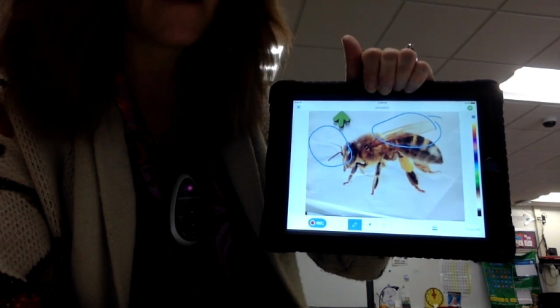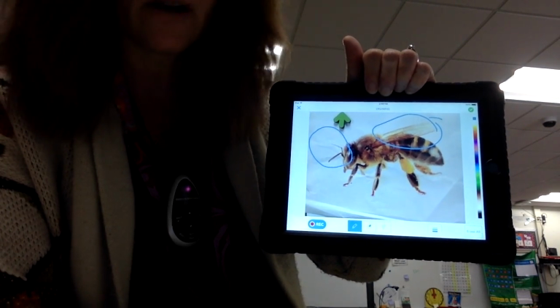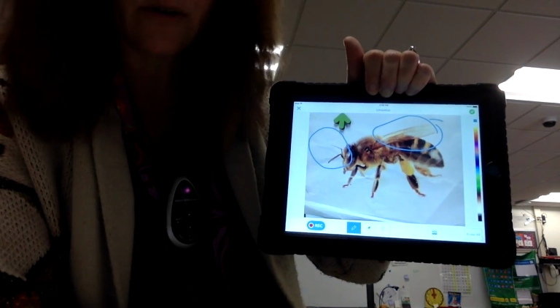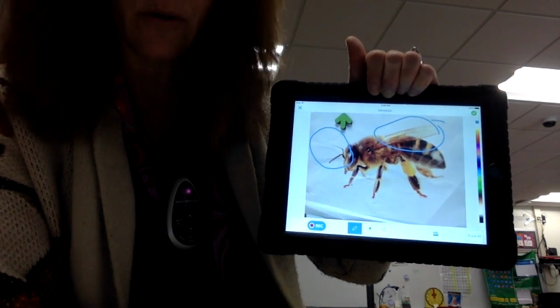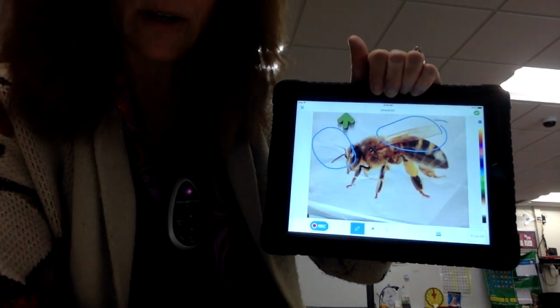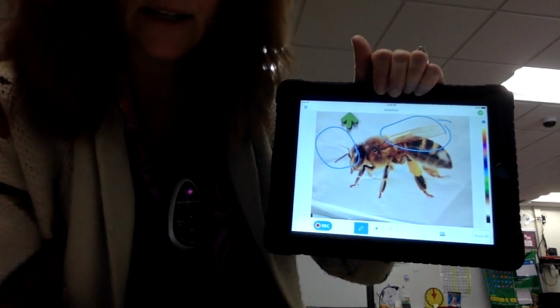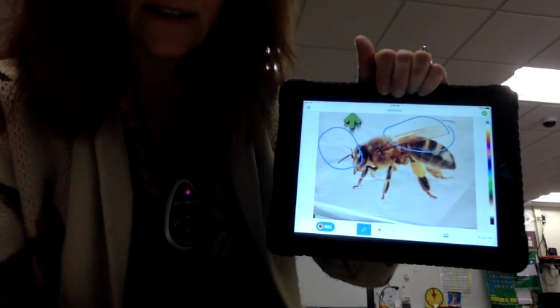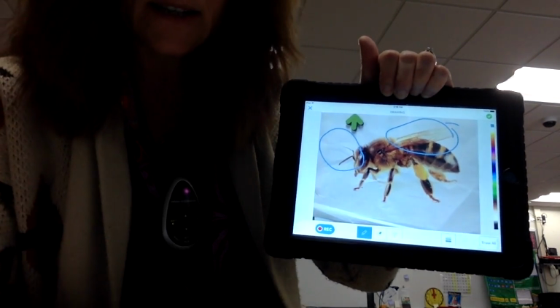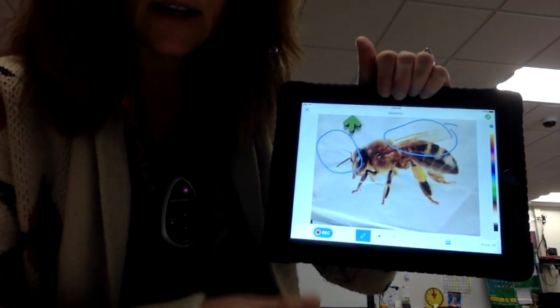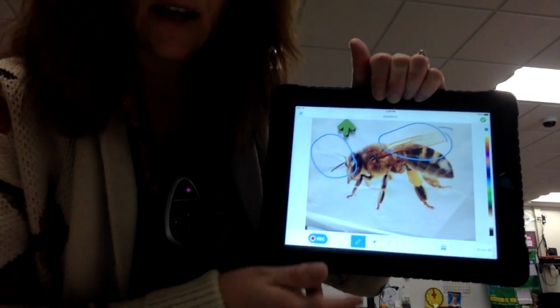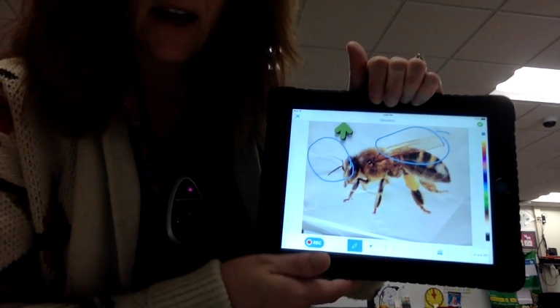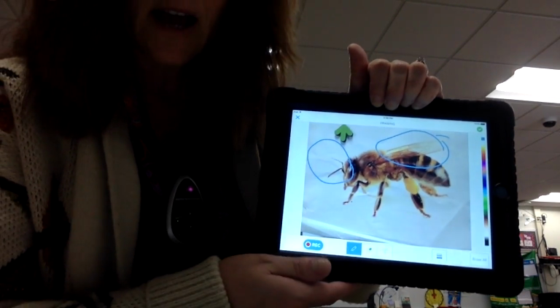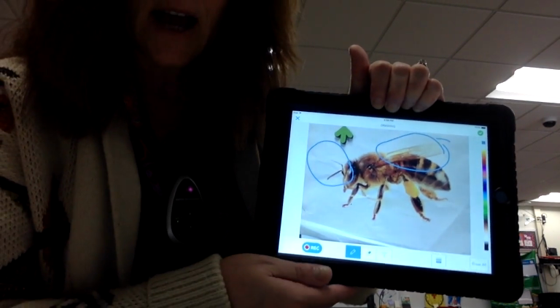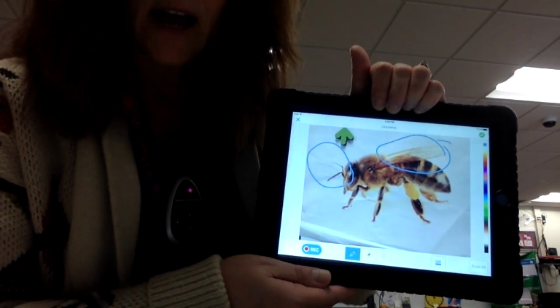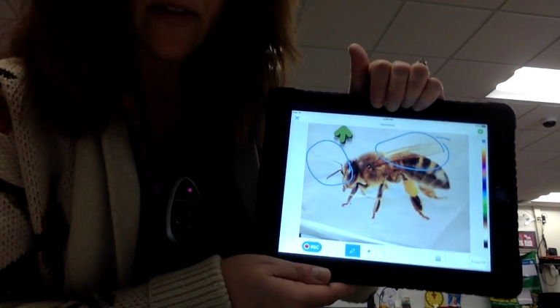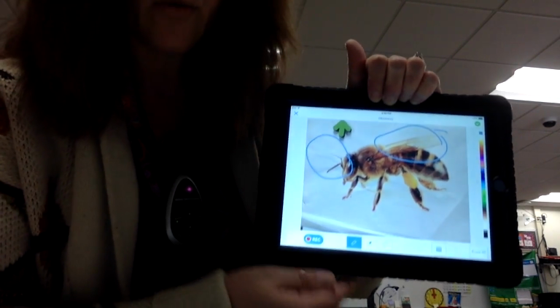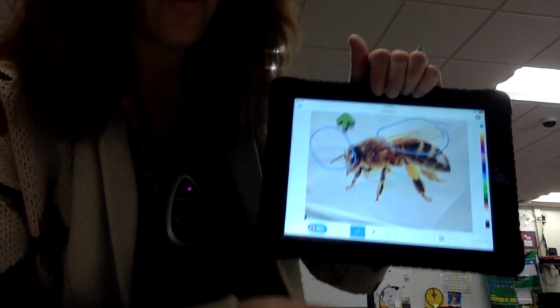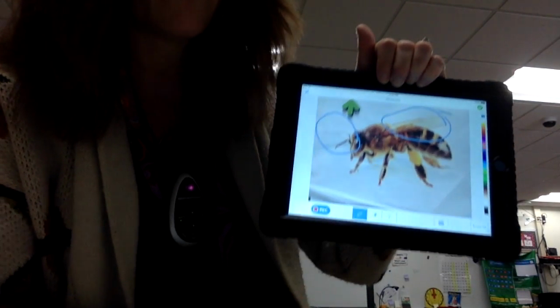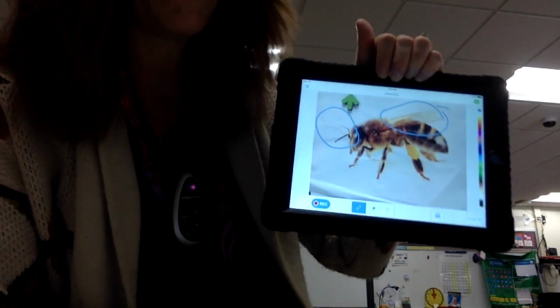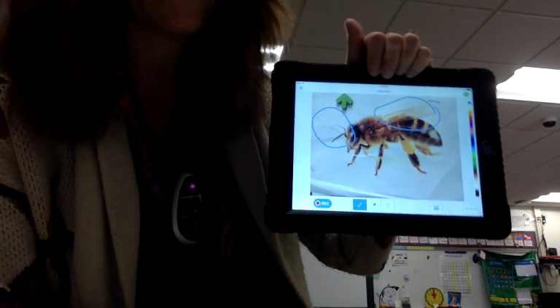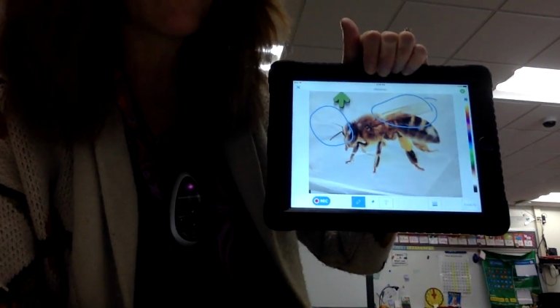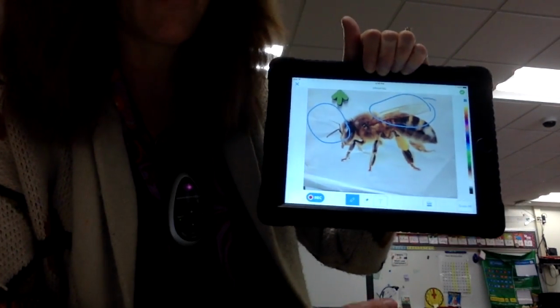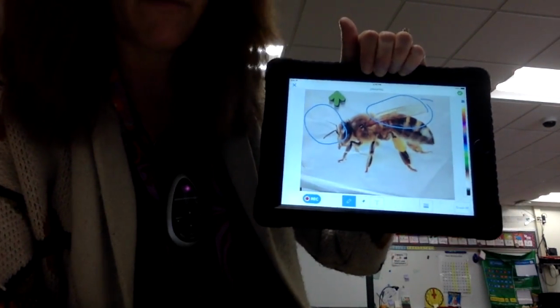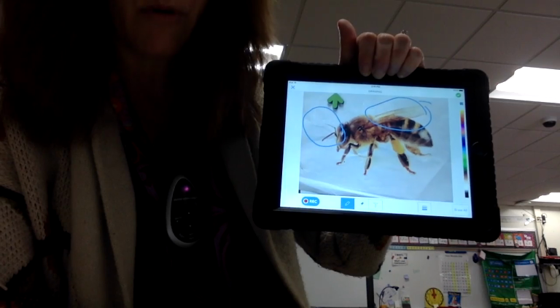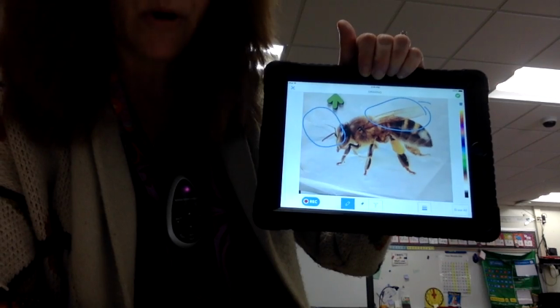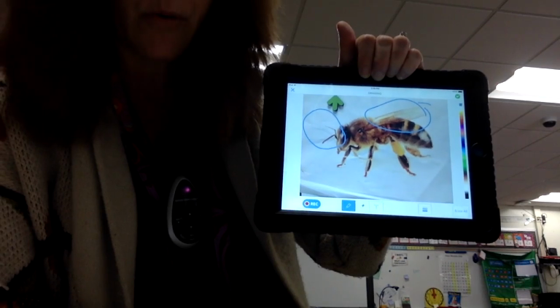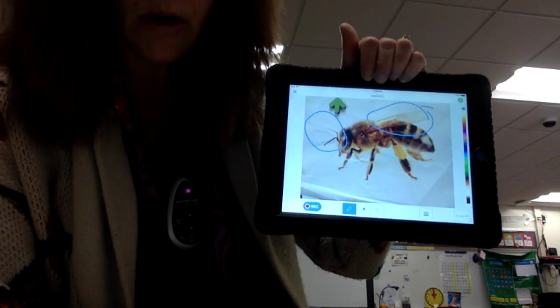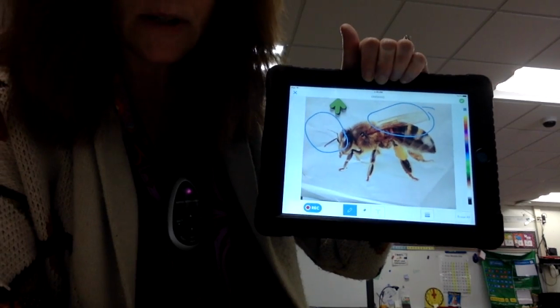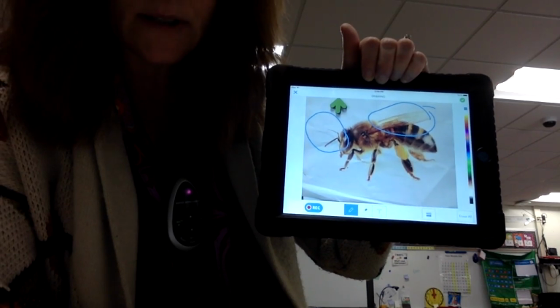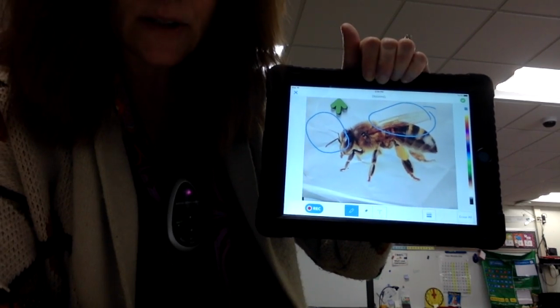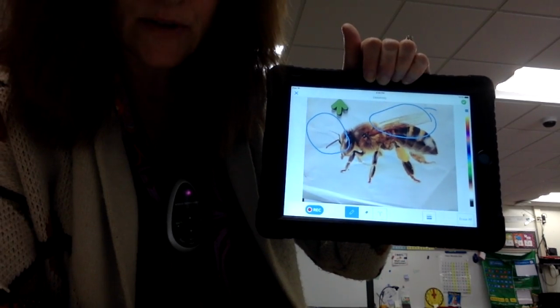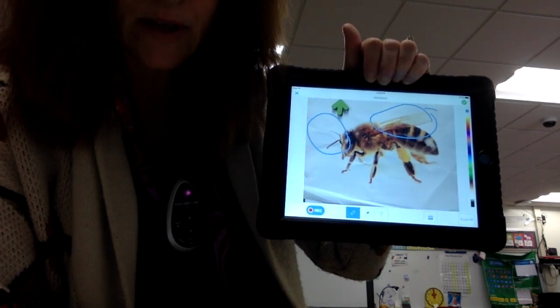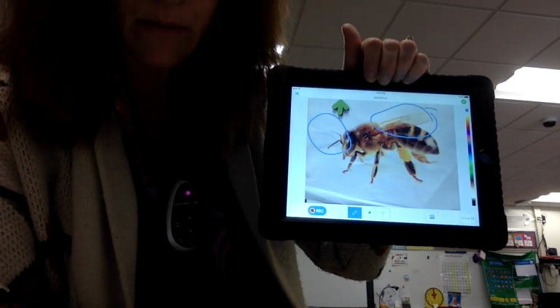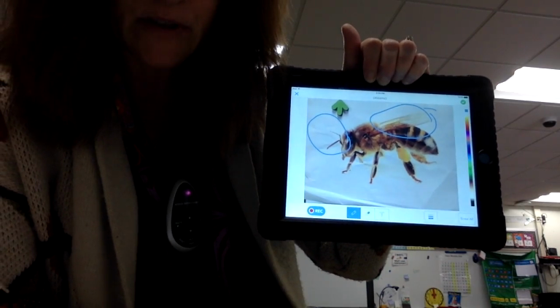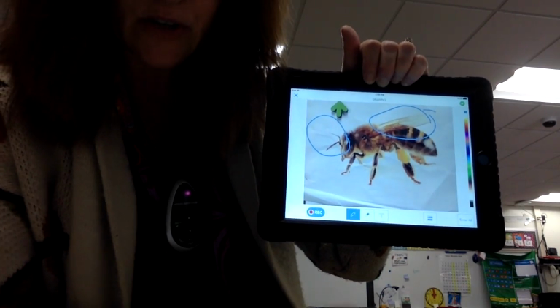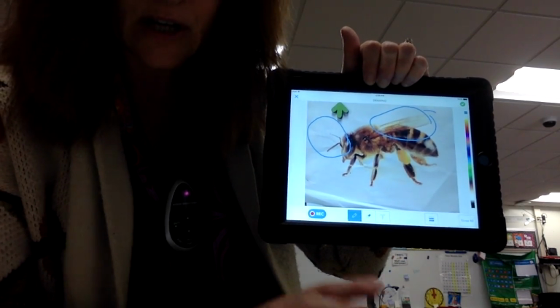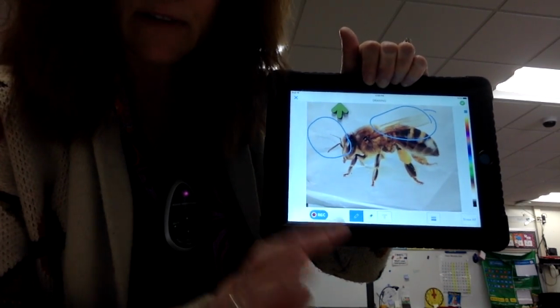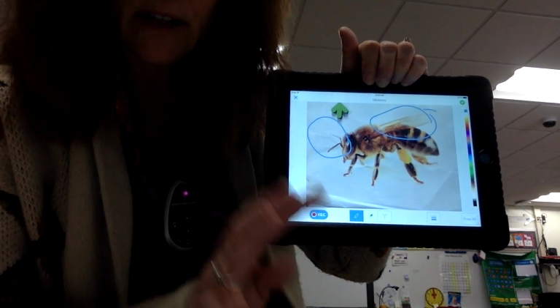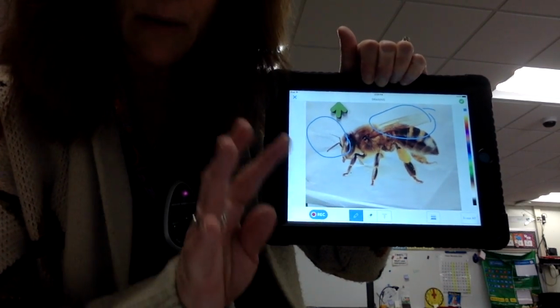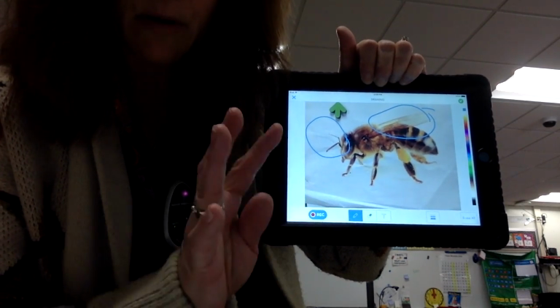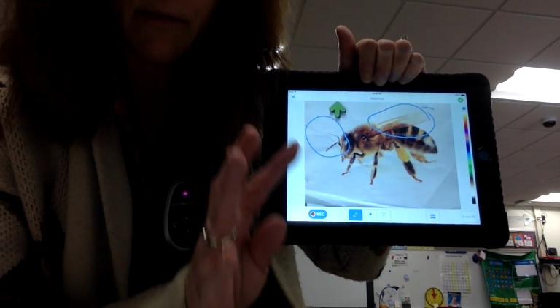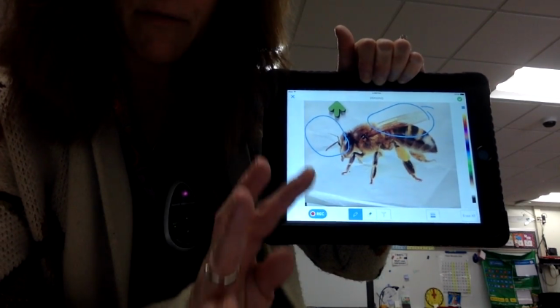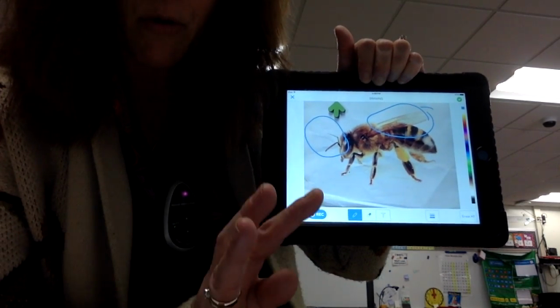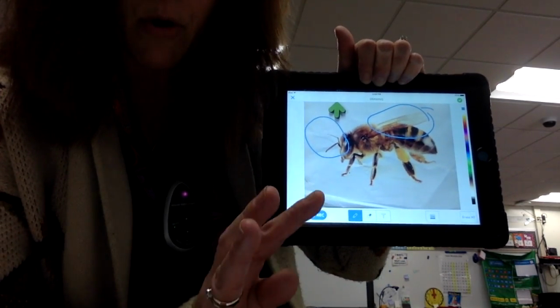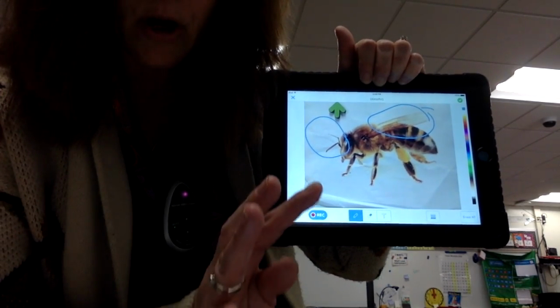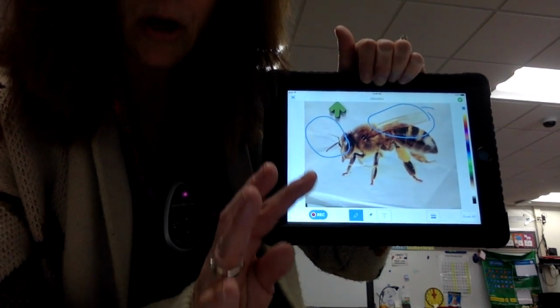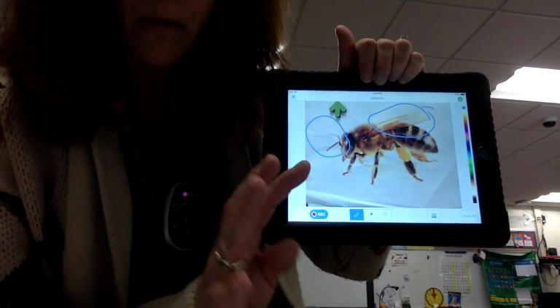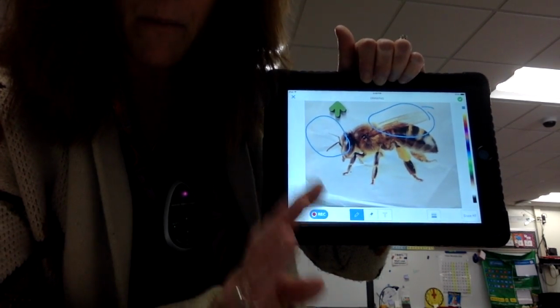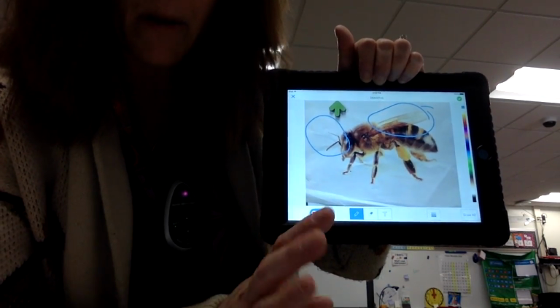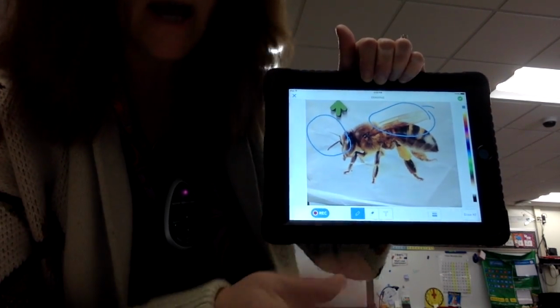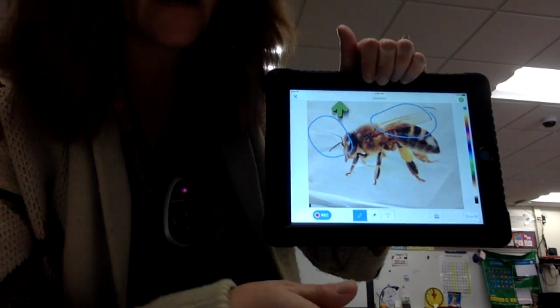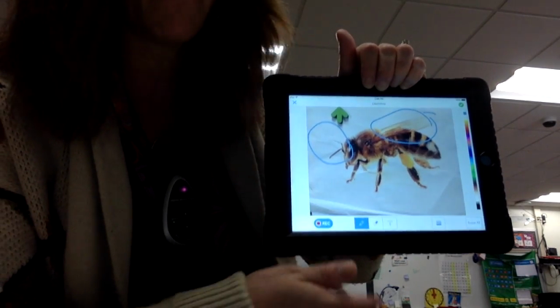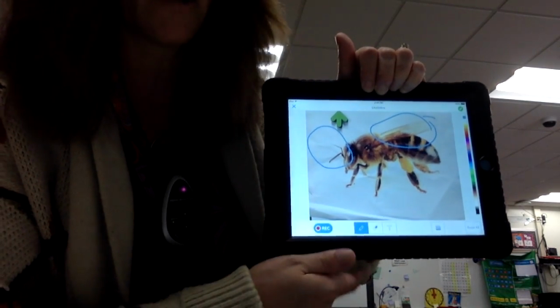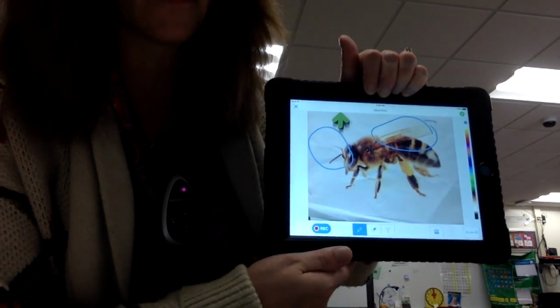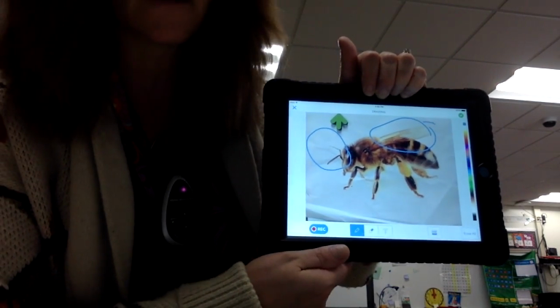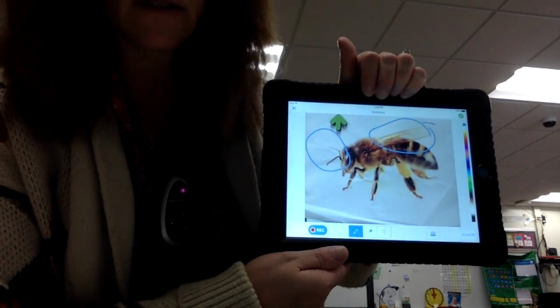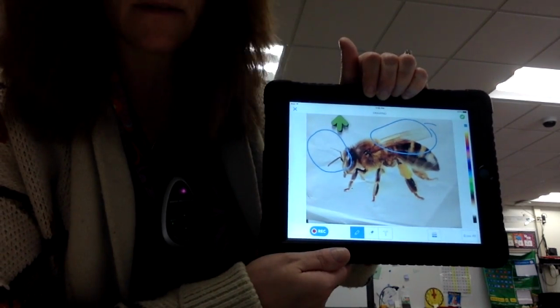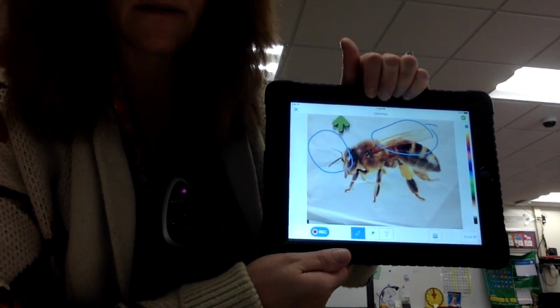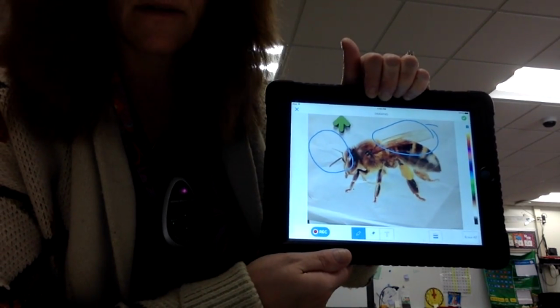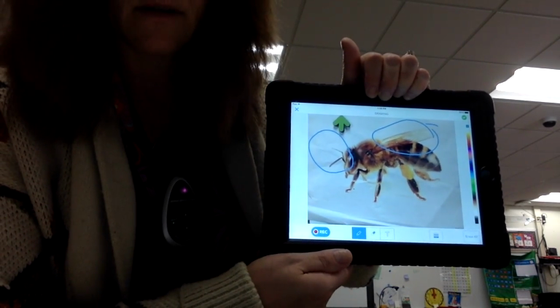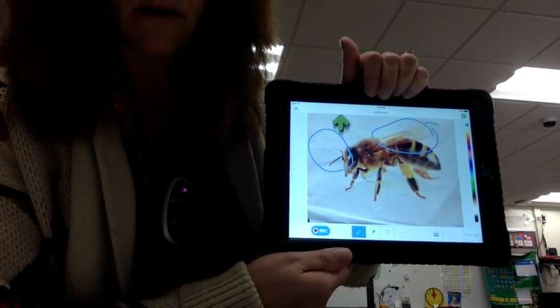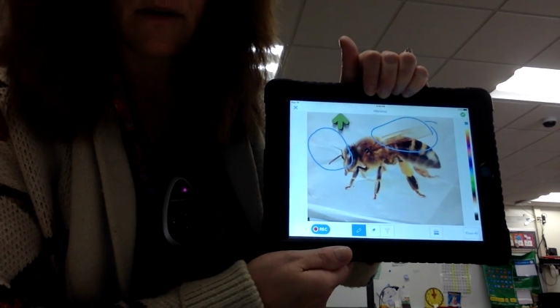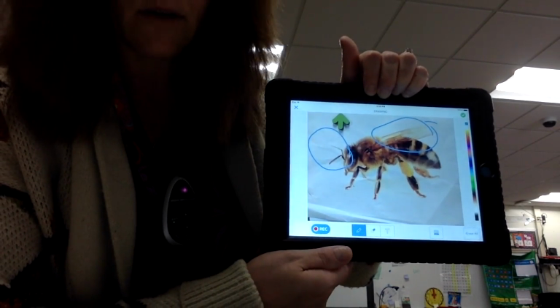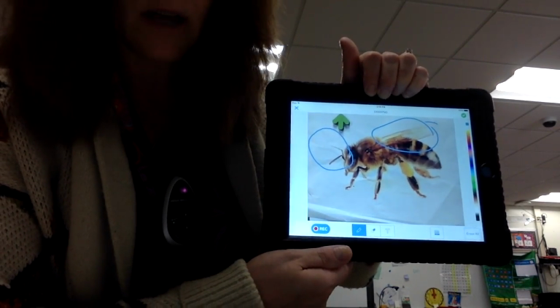Notice on the word bank there were four words. So that means you're going to have to label four body parts.